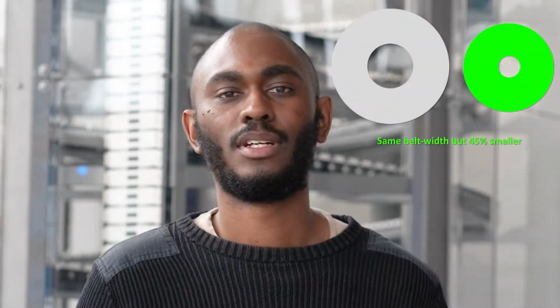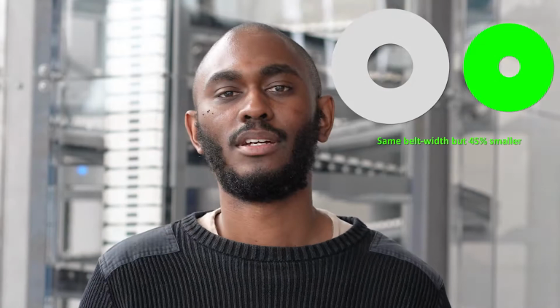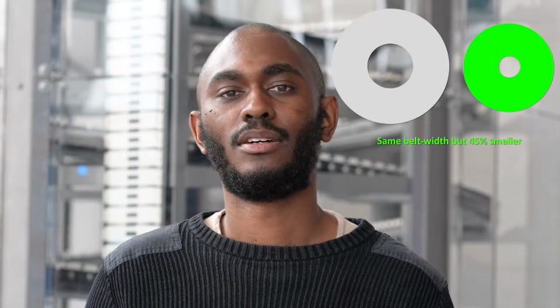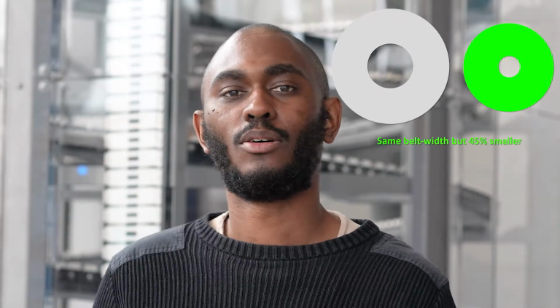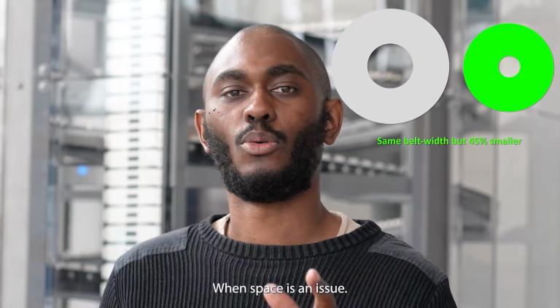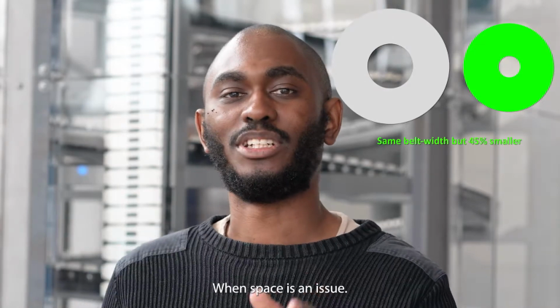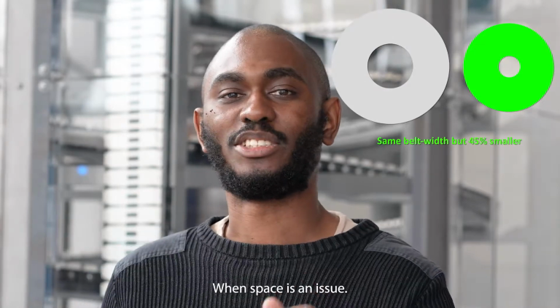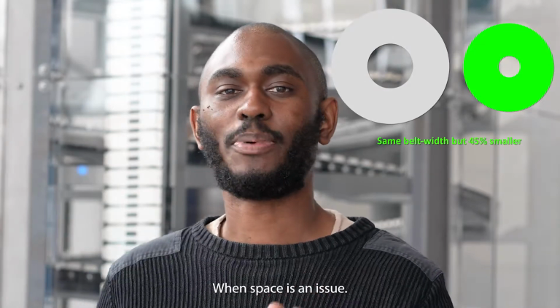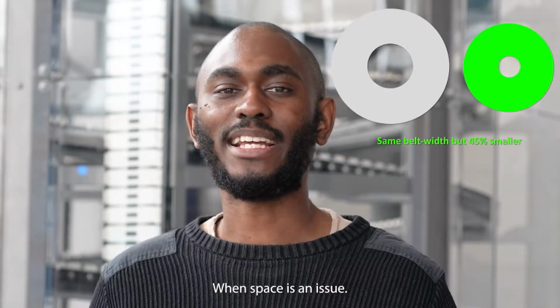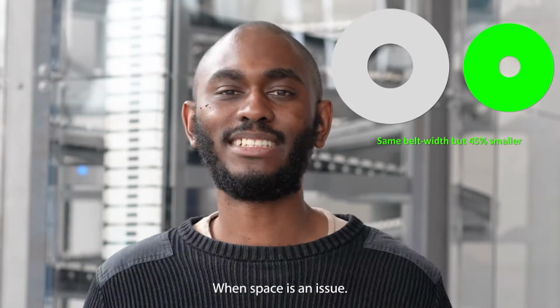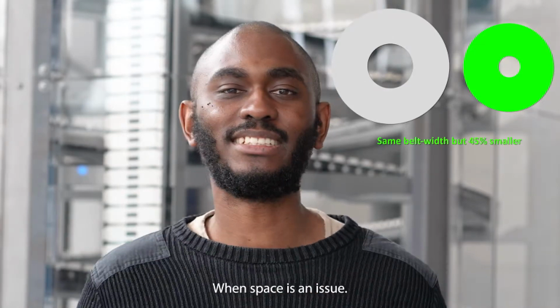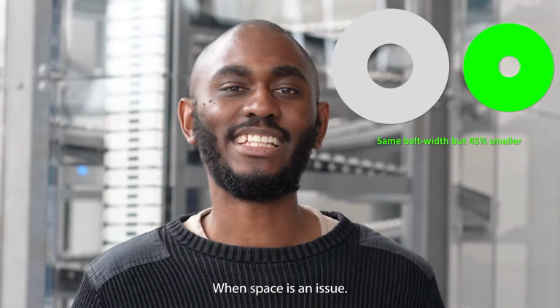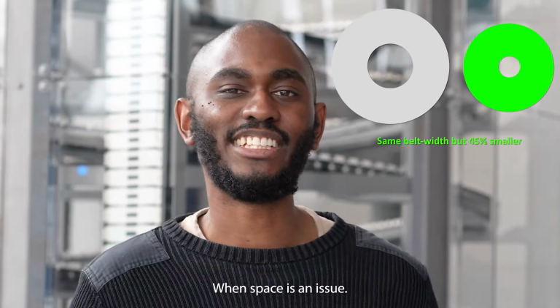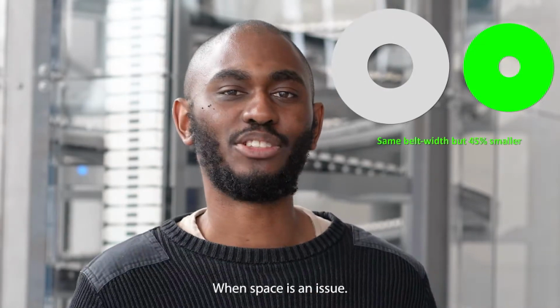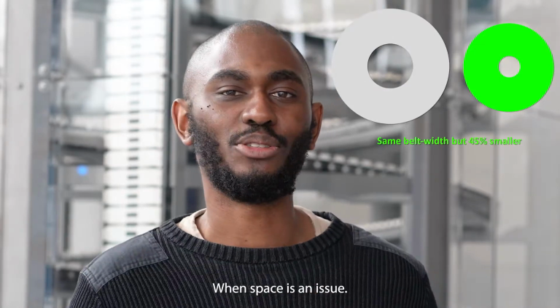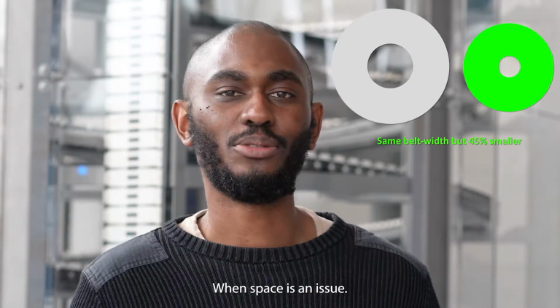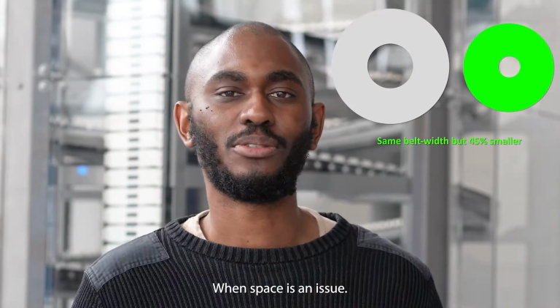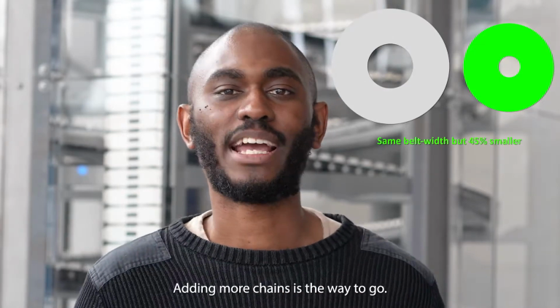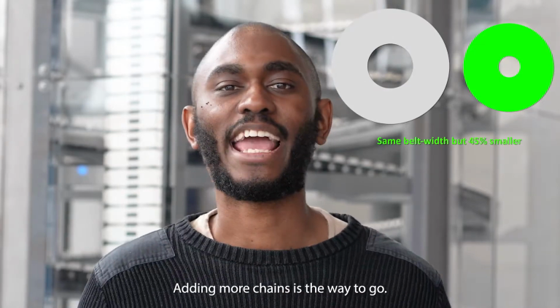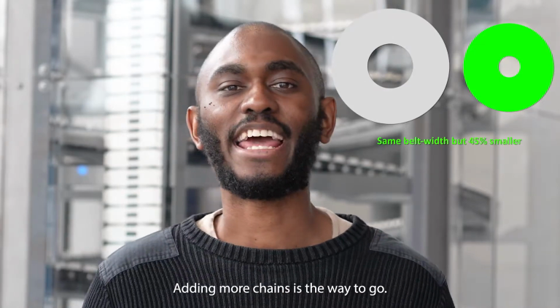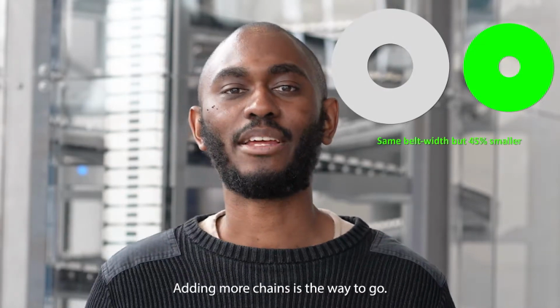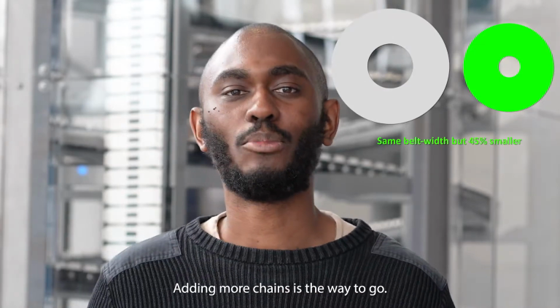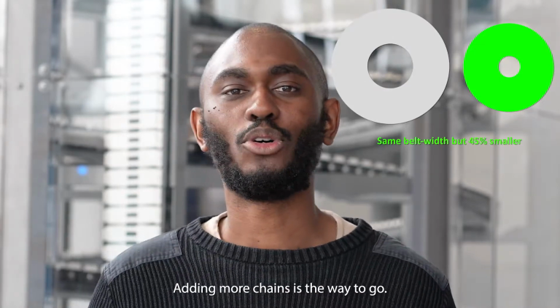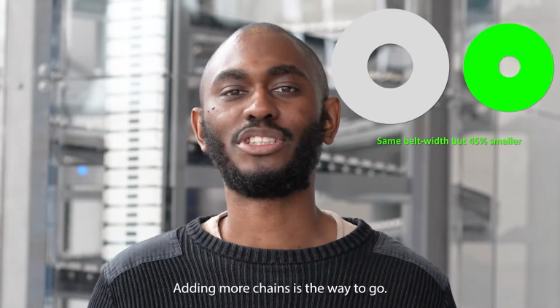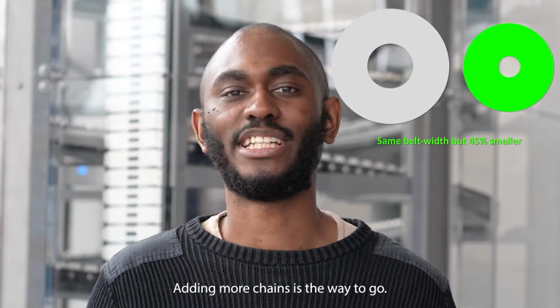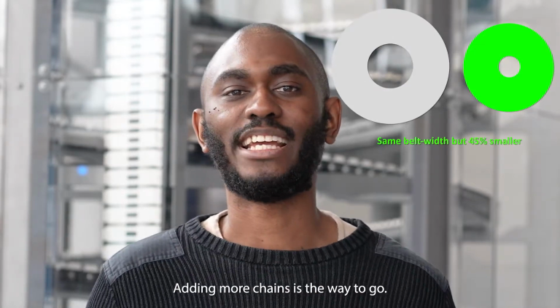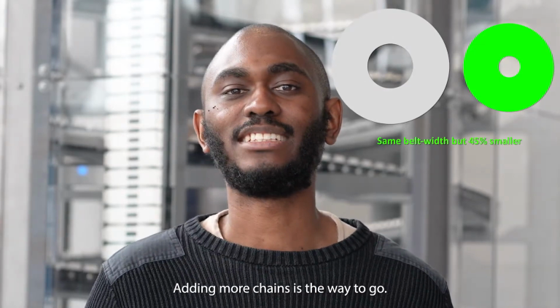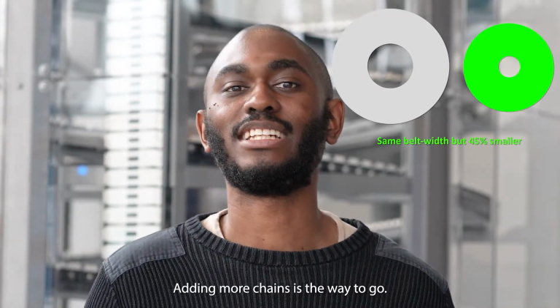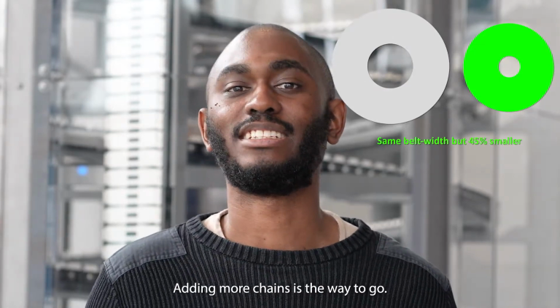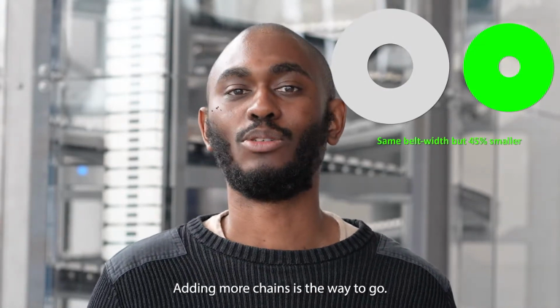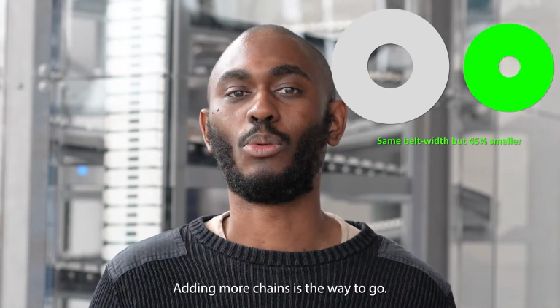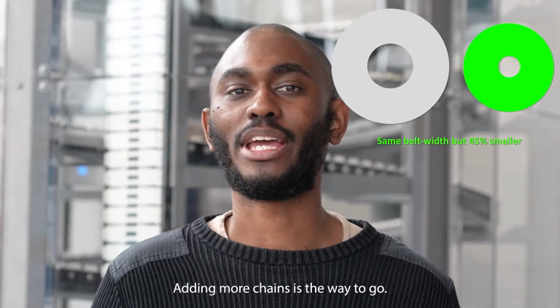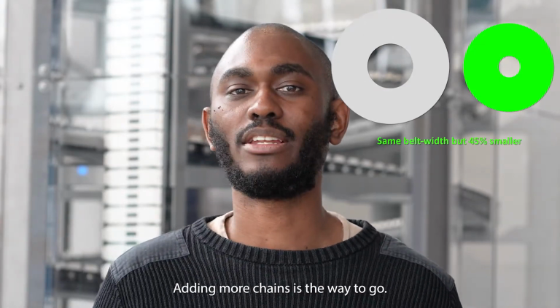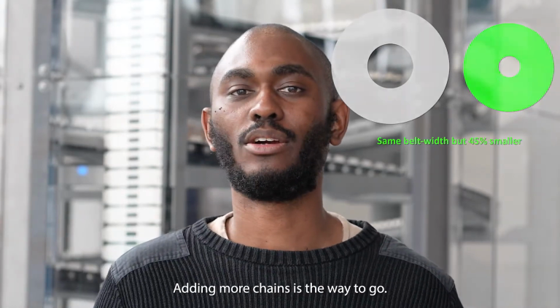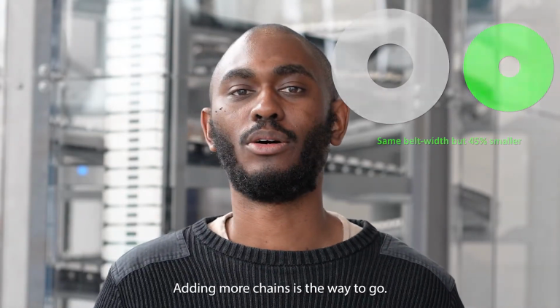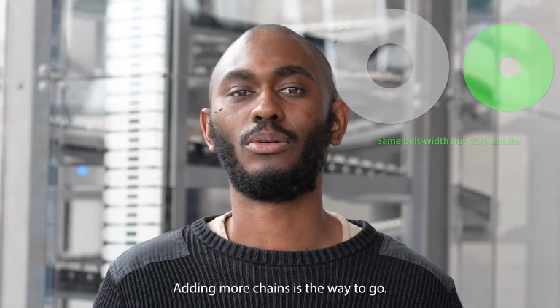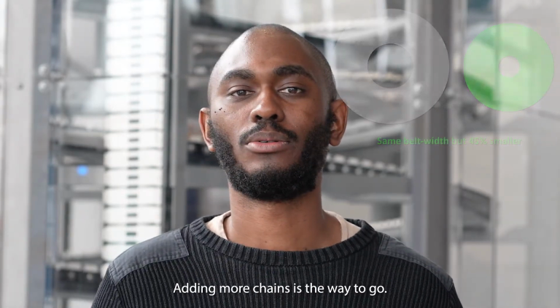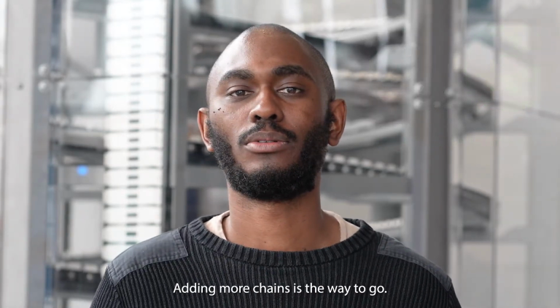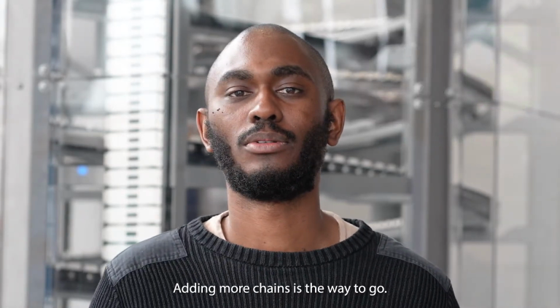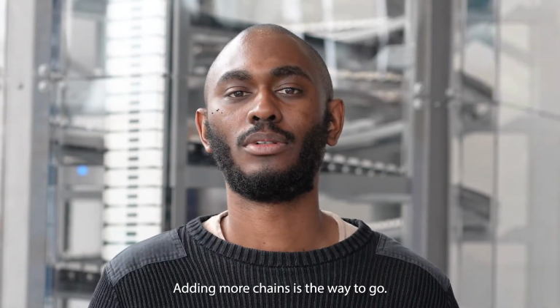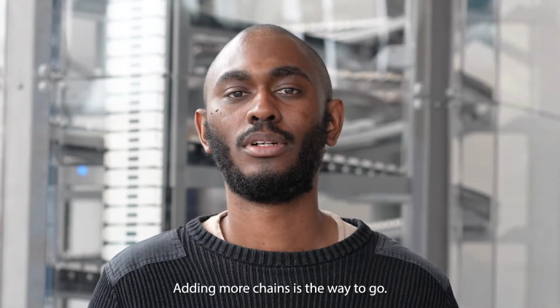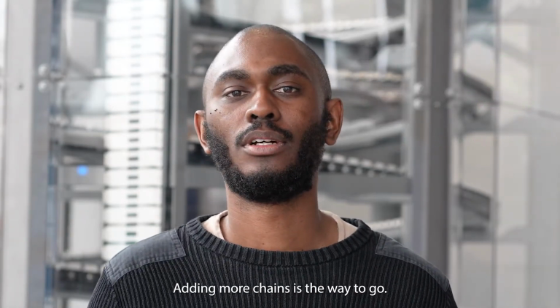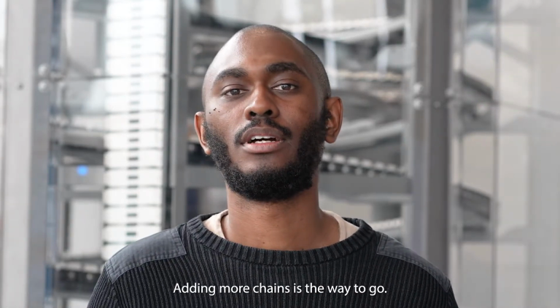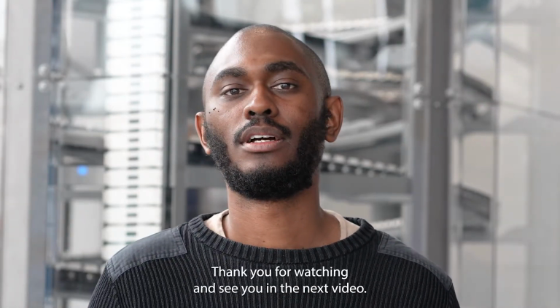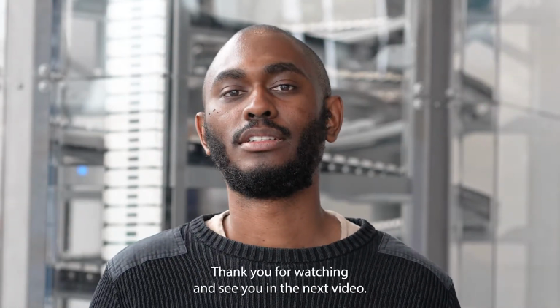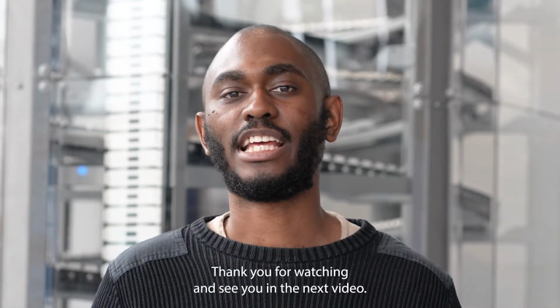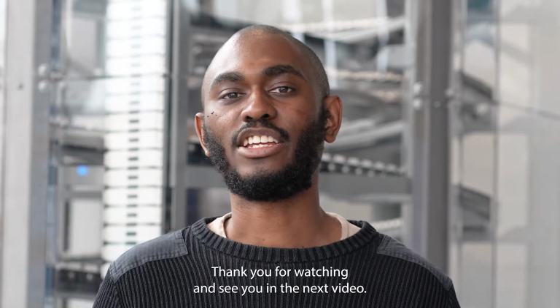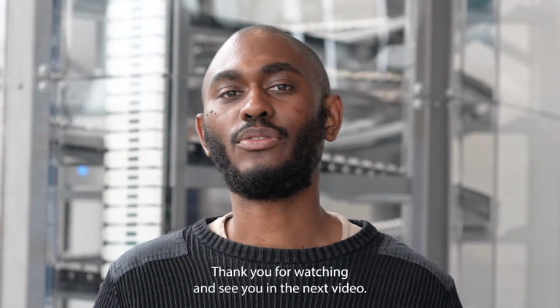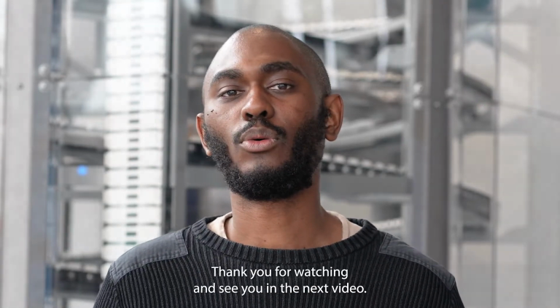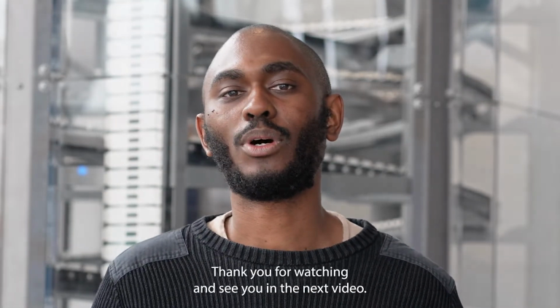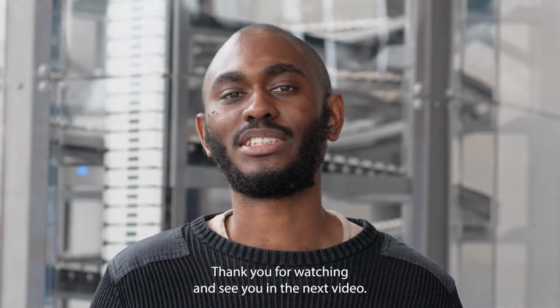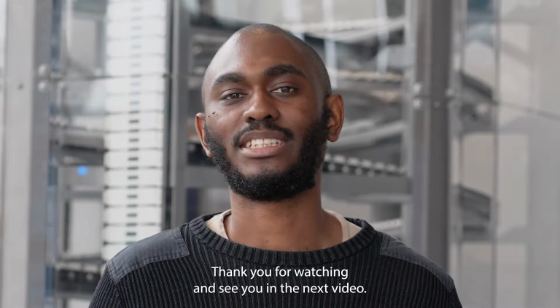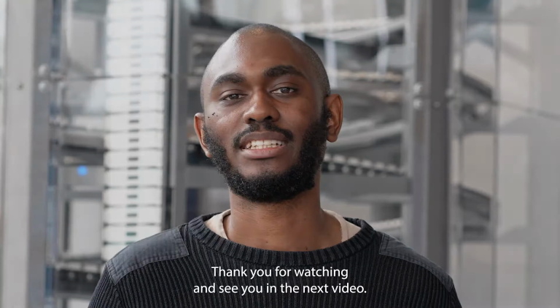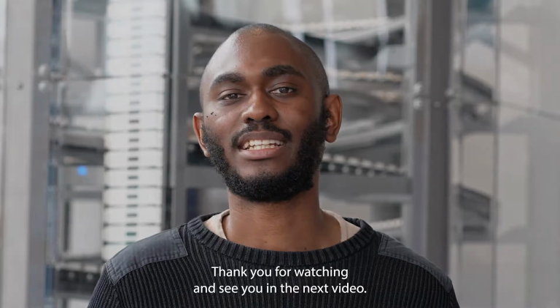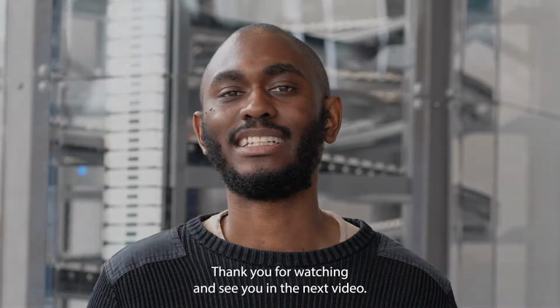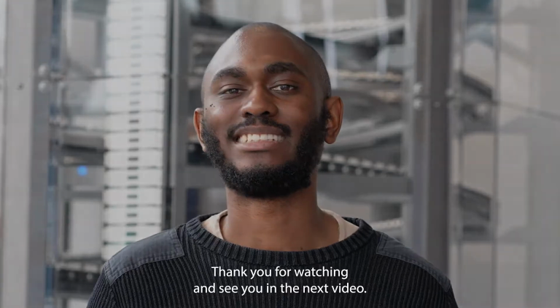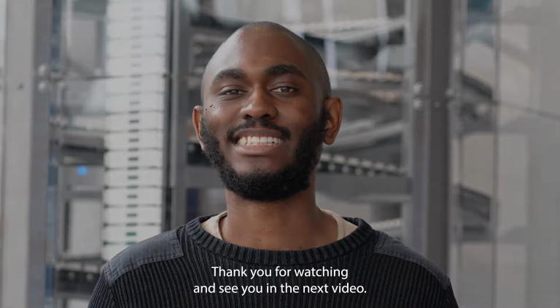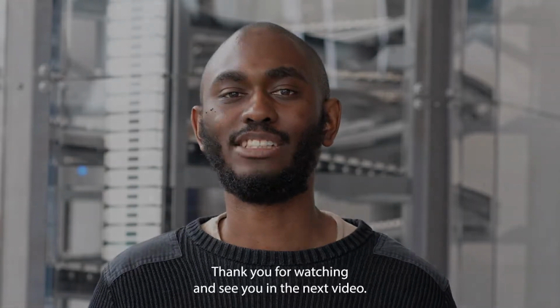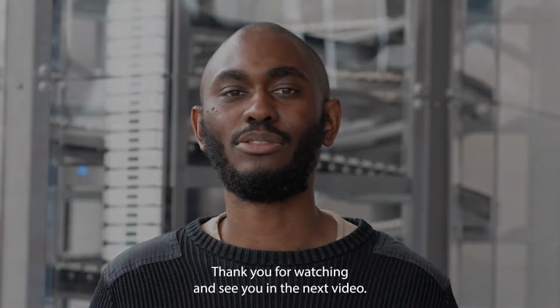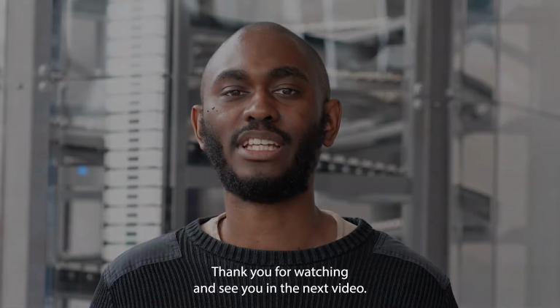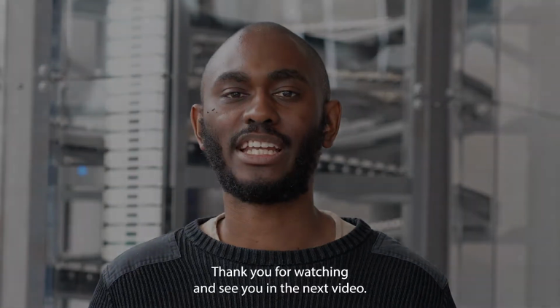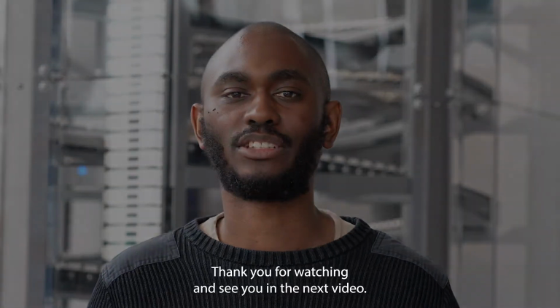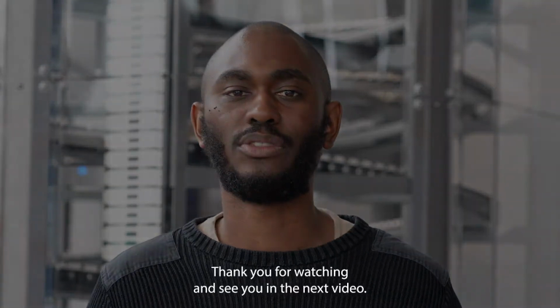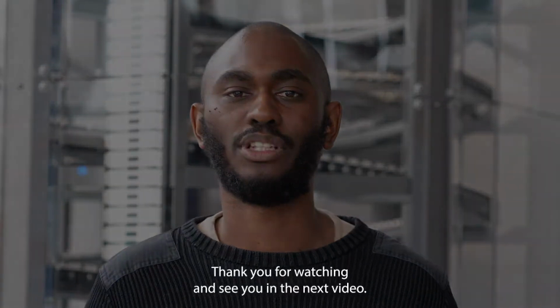When space is an issue, adding more chains is the way to go. Thank you for watching and see you in the next video.